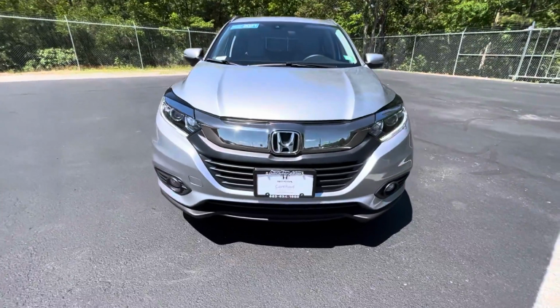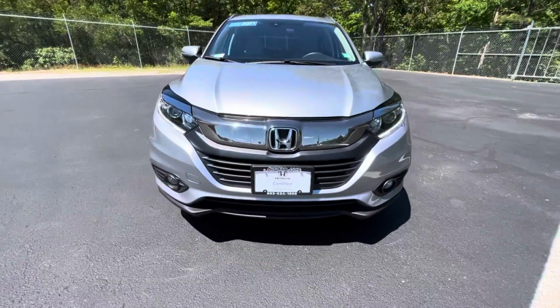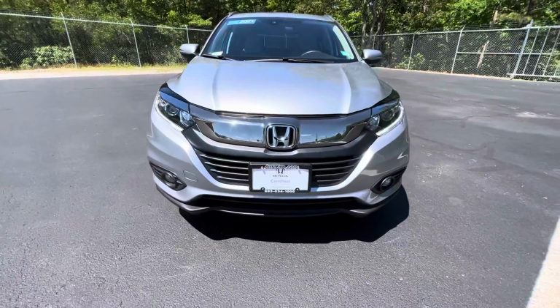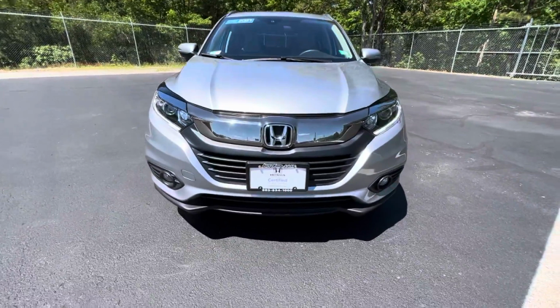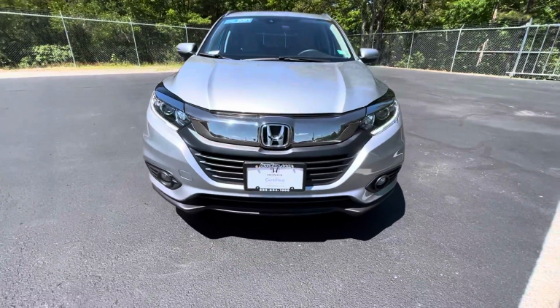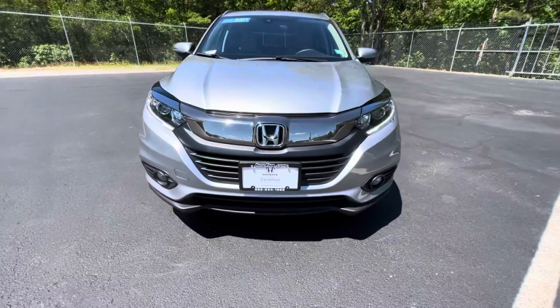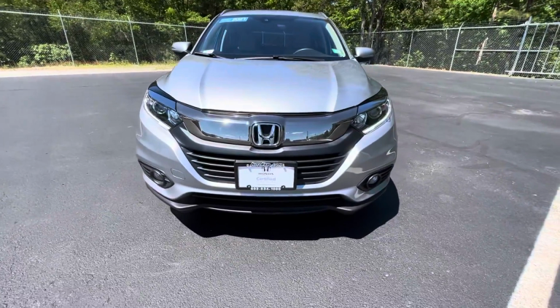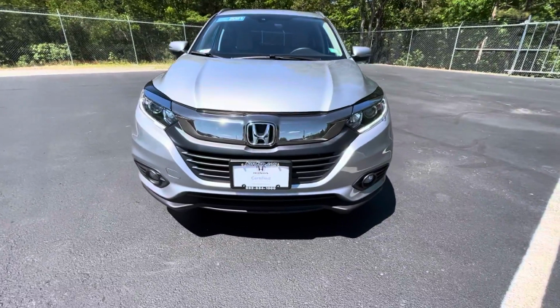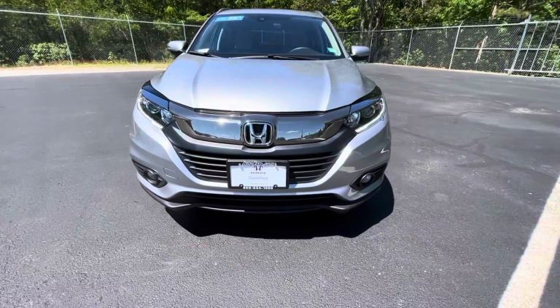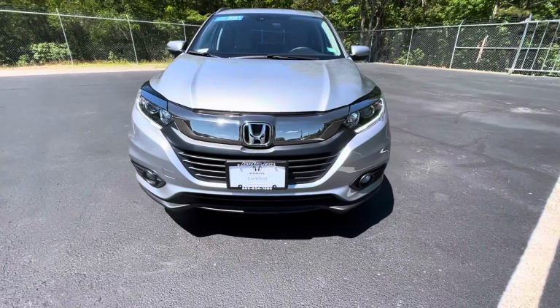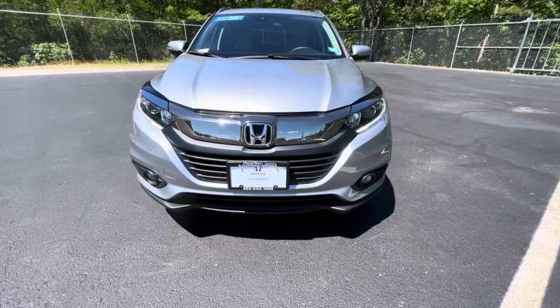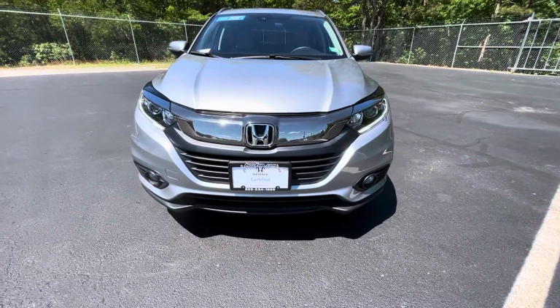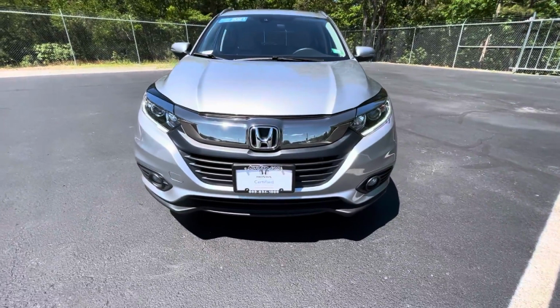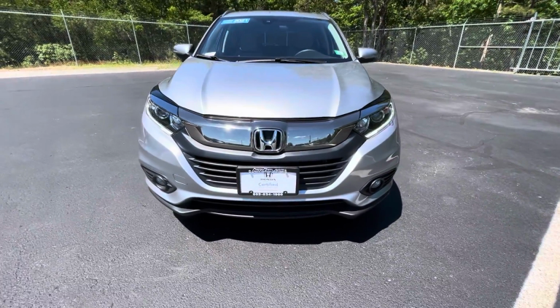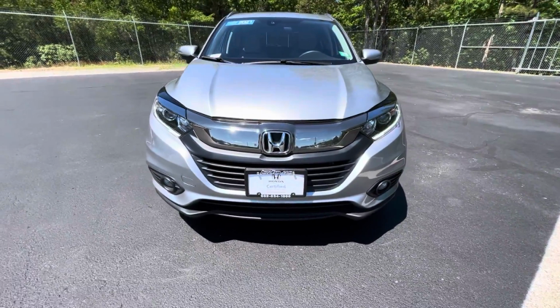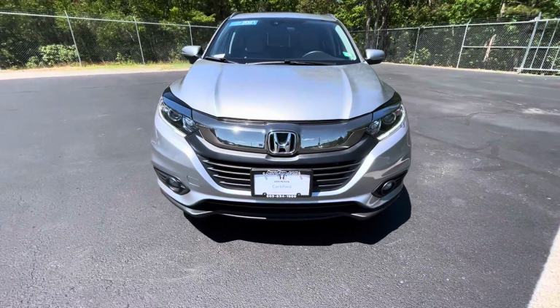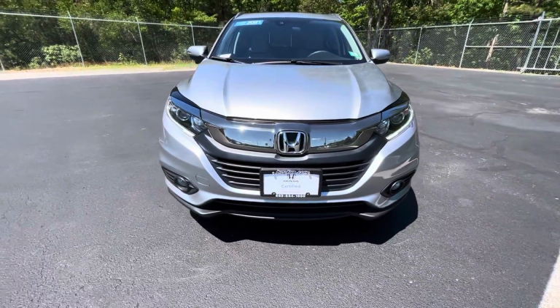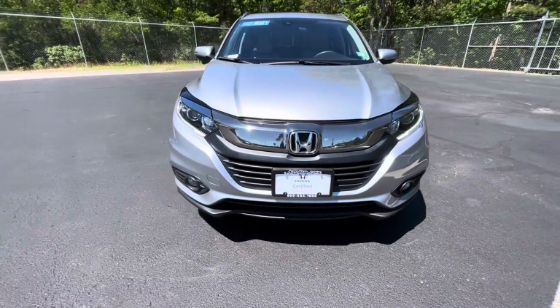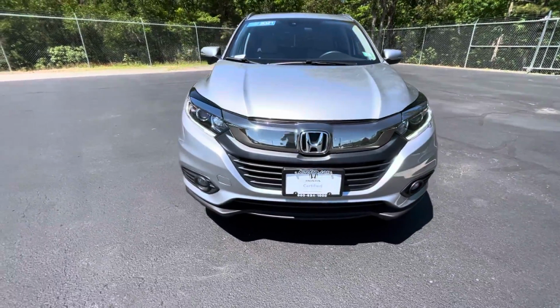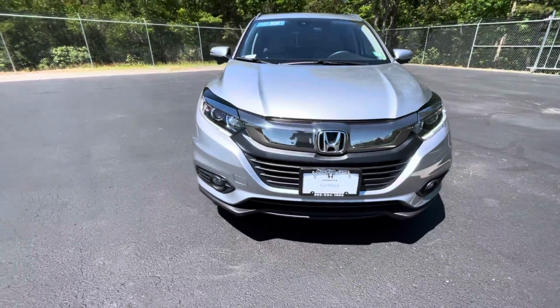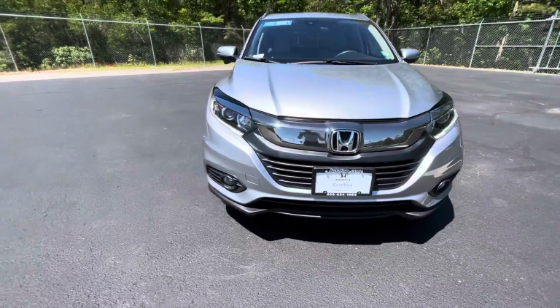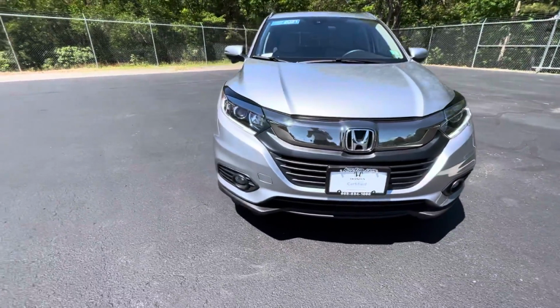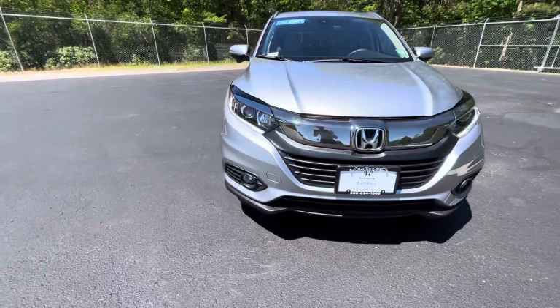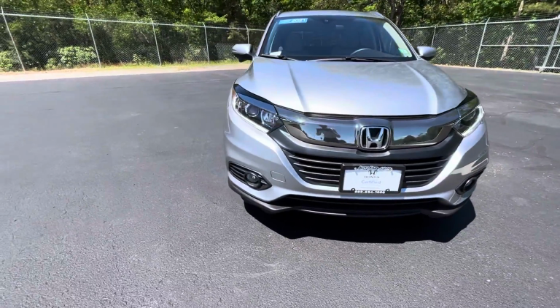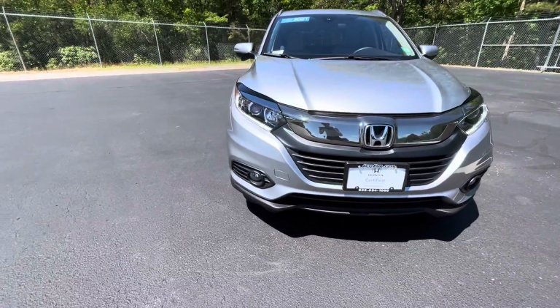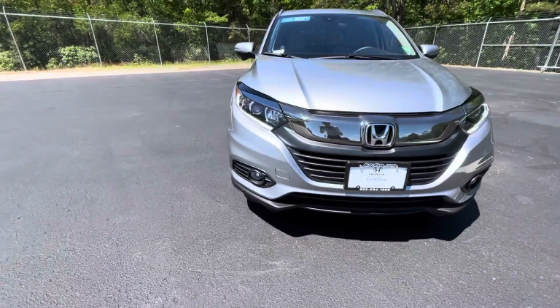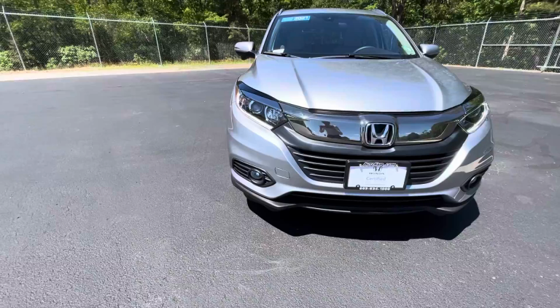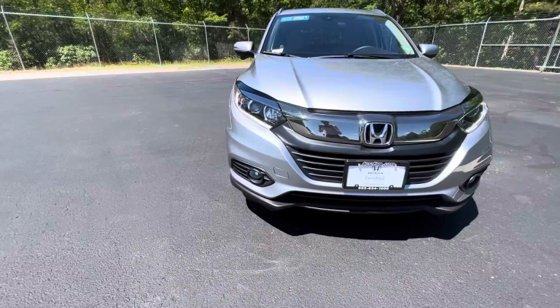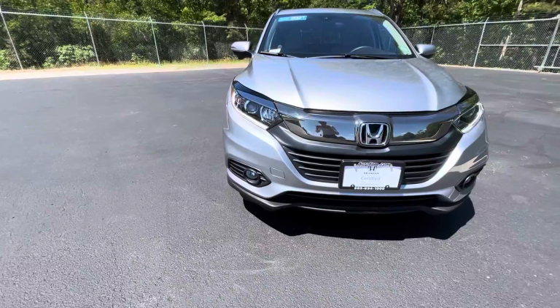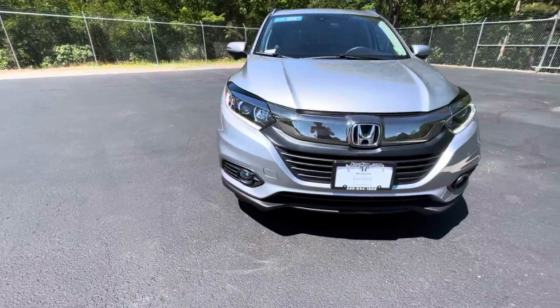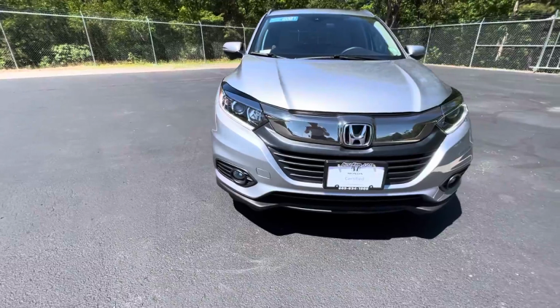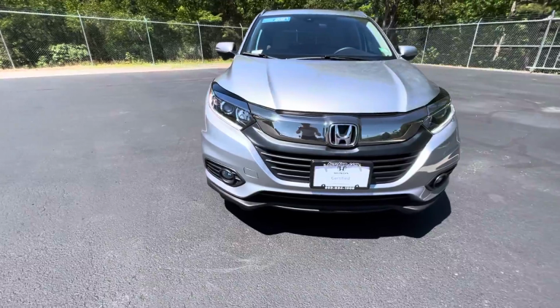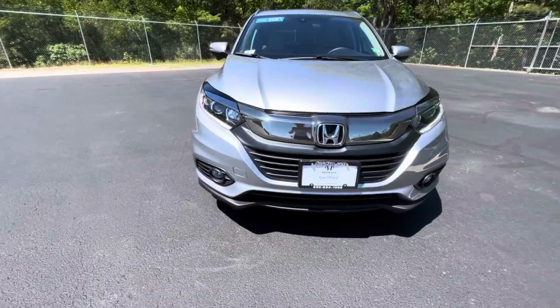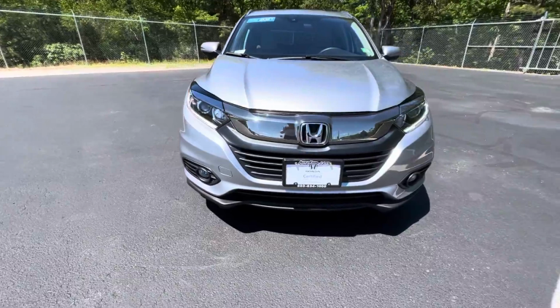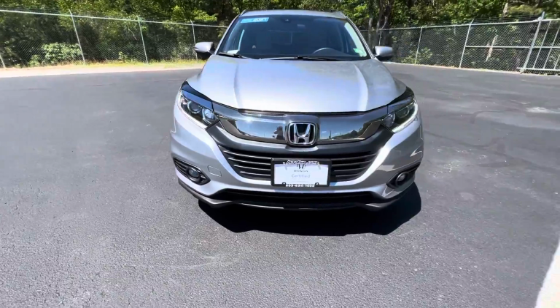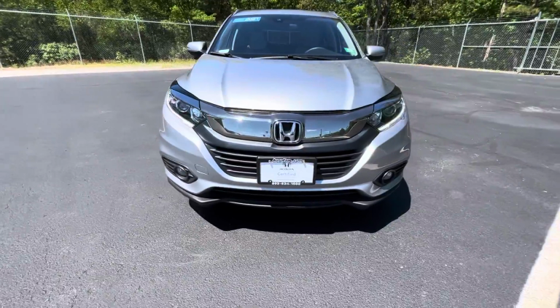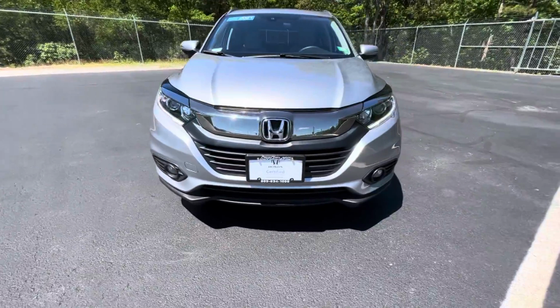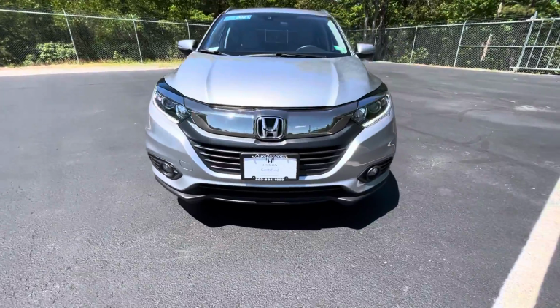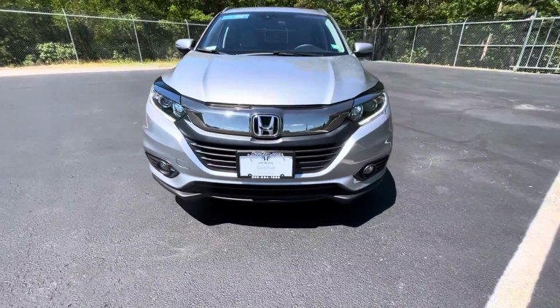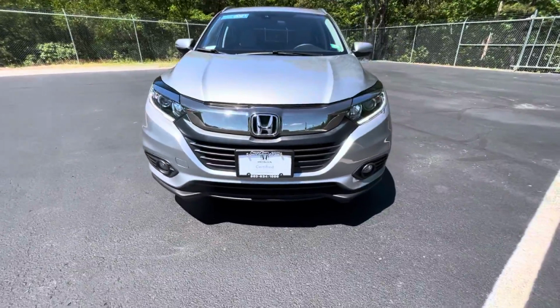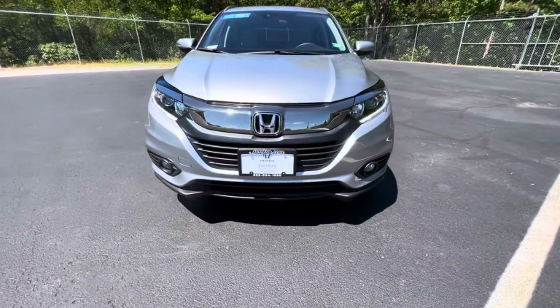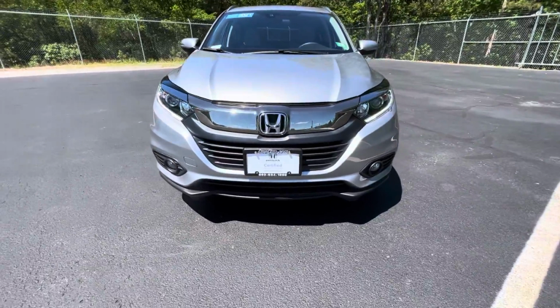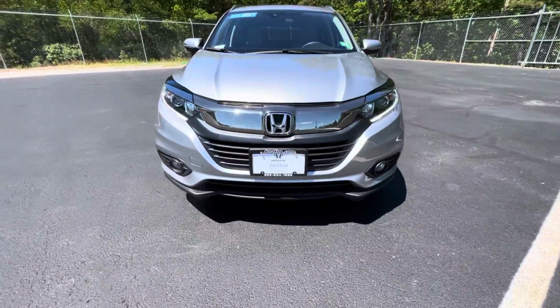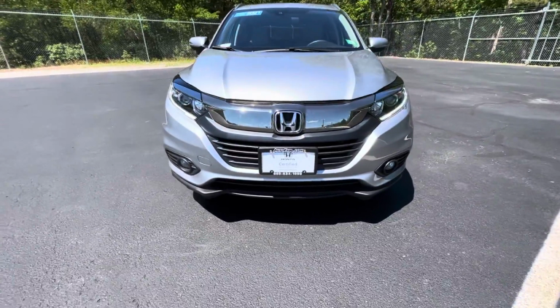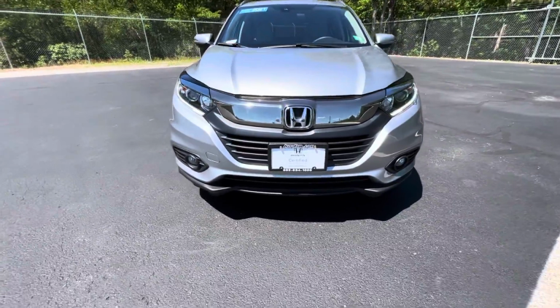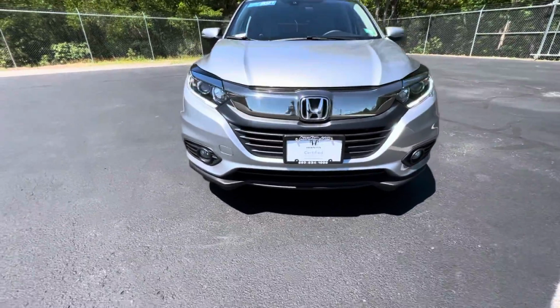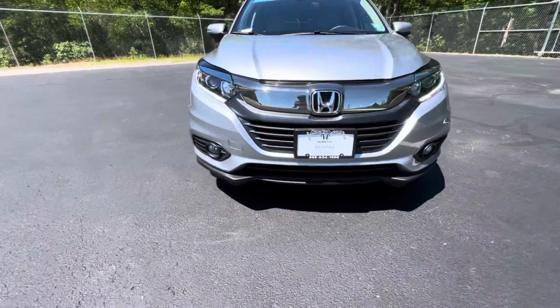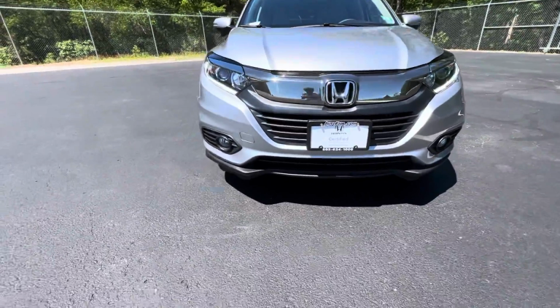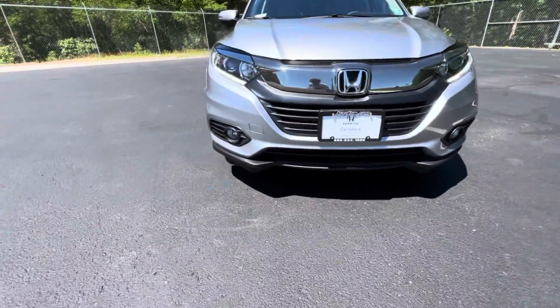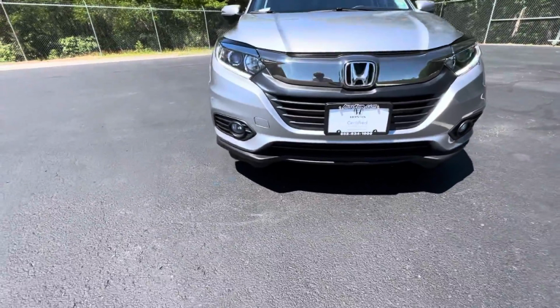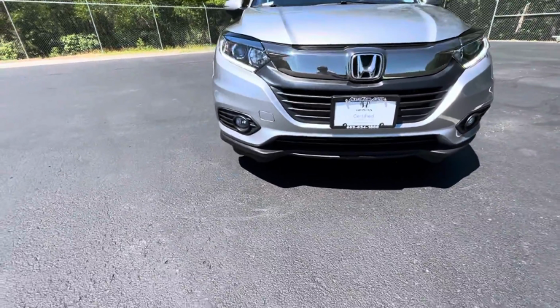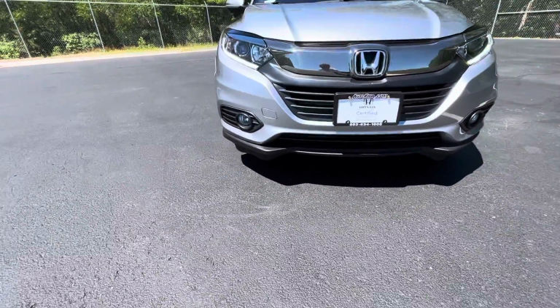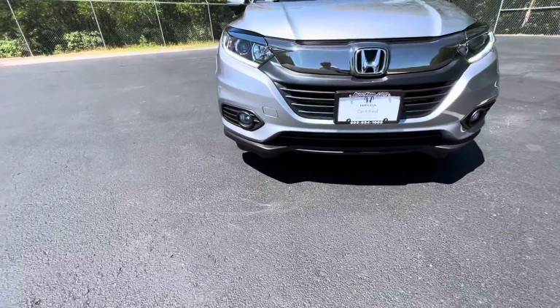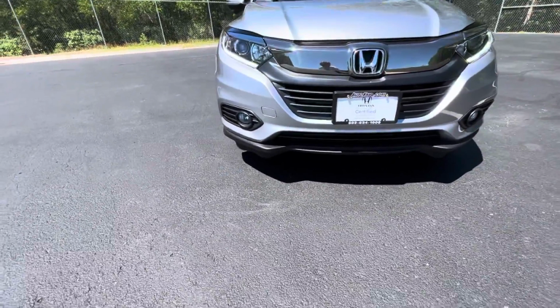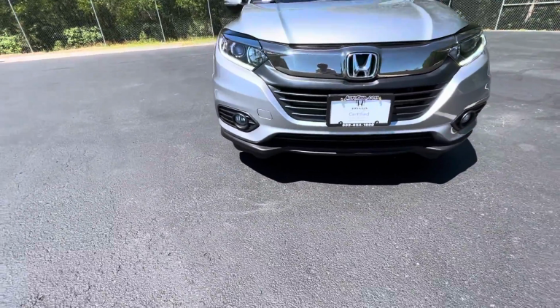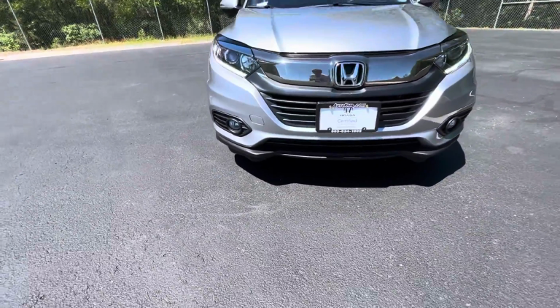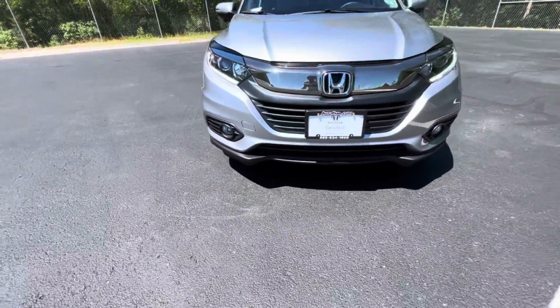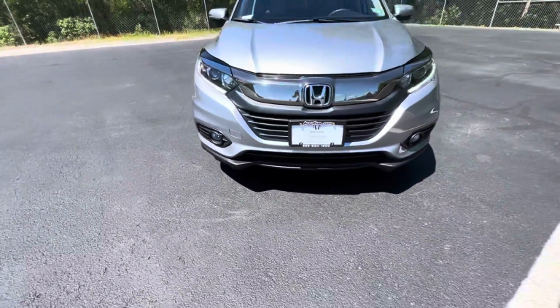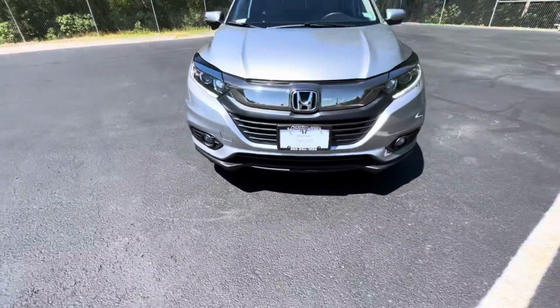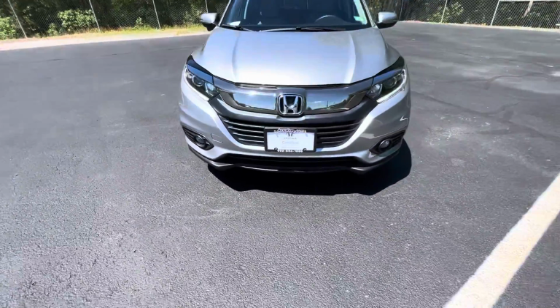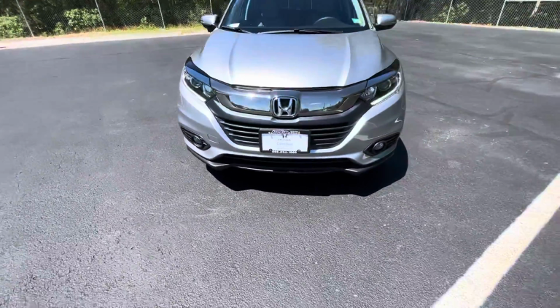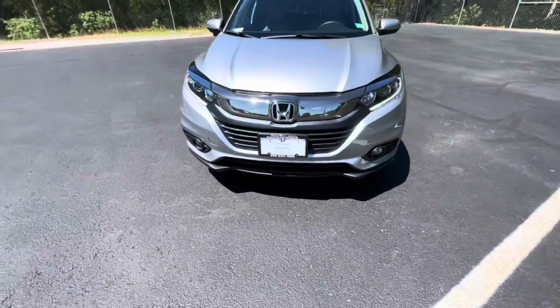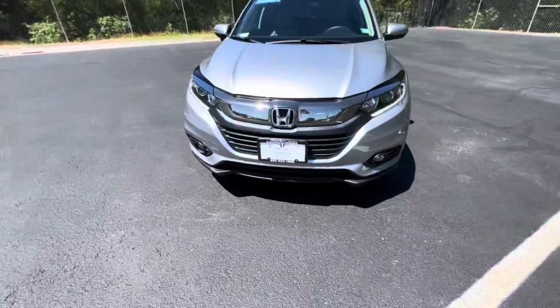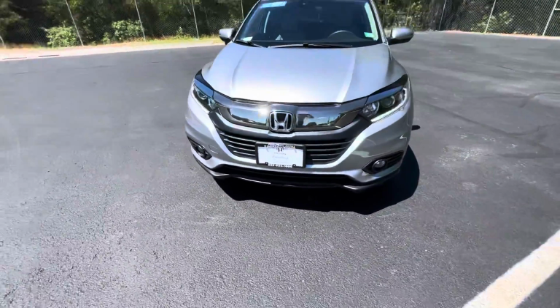Got the chrome grille, Honda badge, LED headlights, and some fog lights down there.